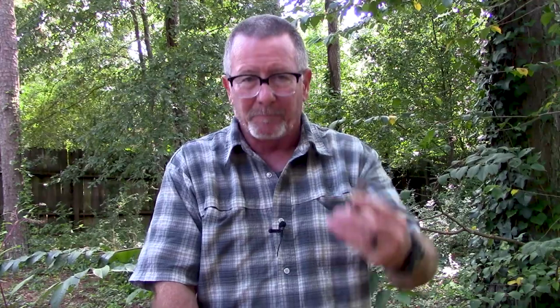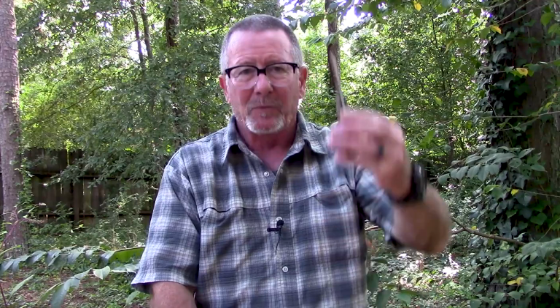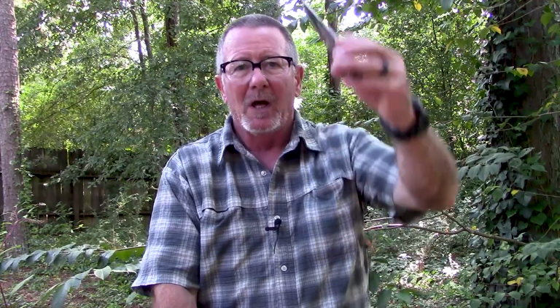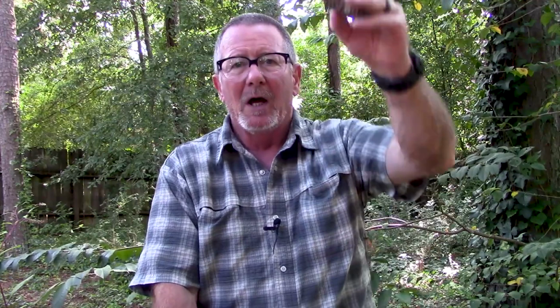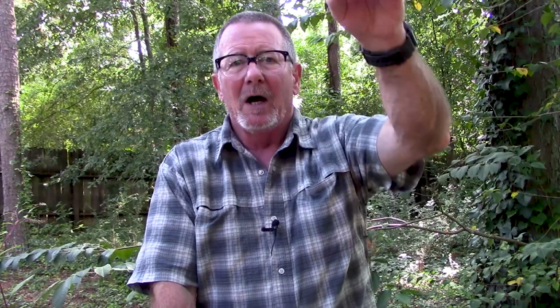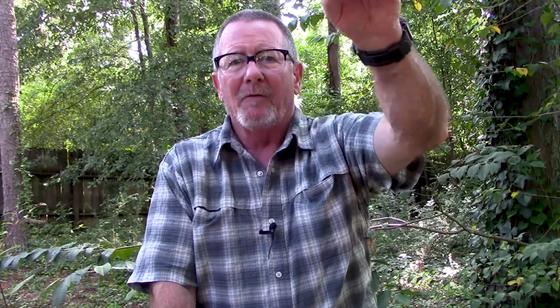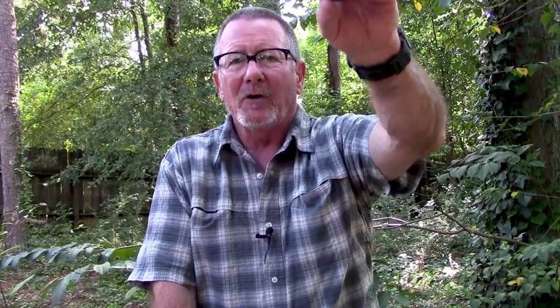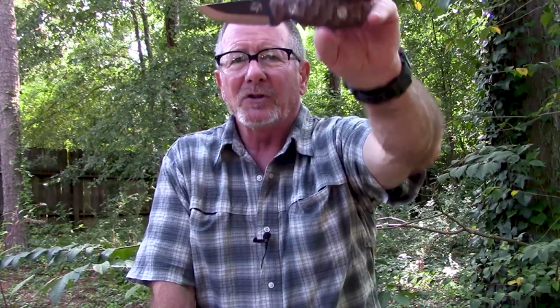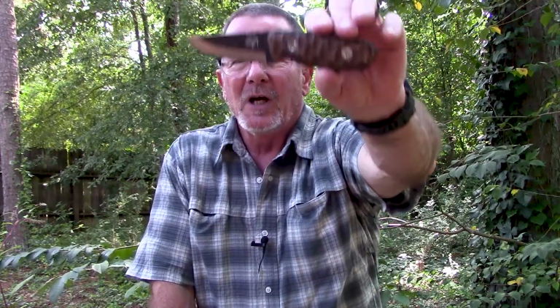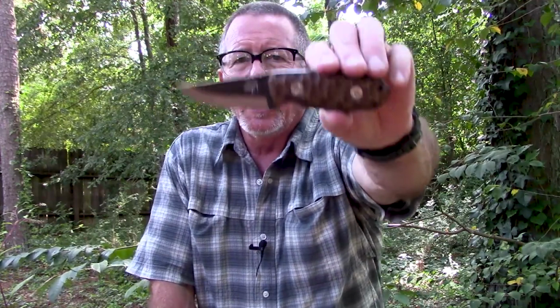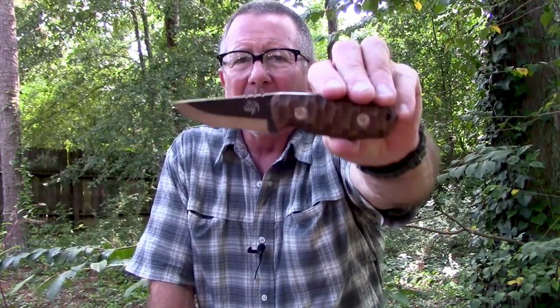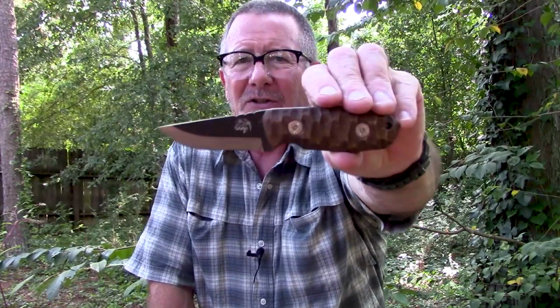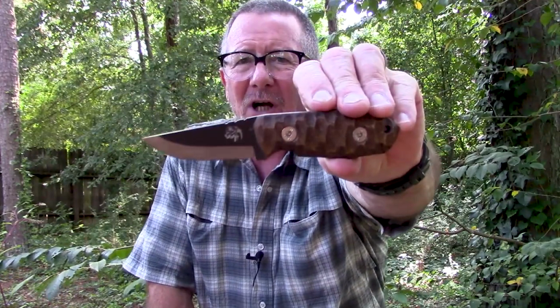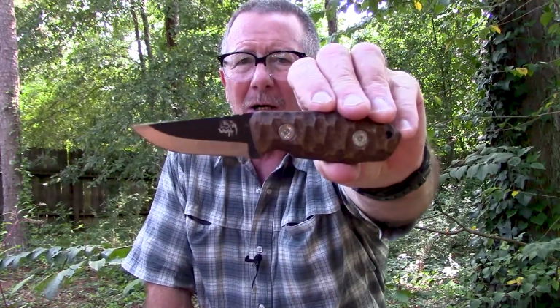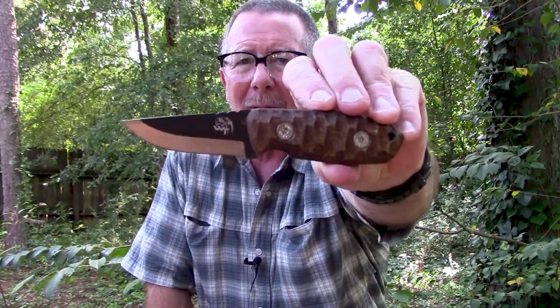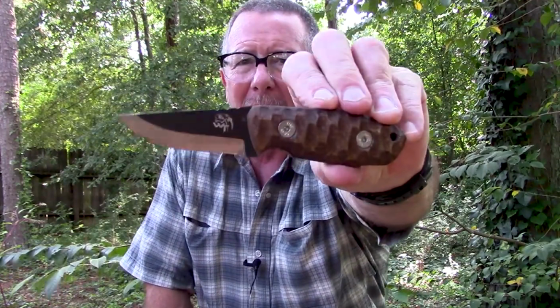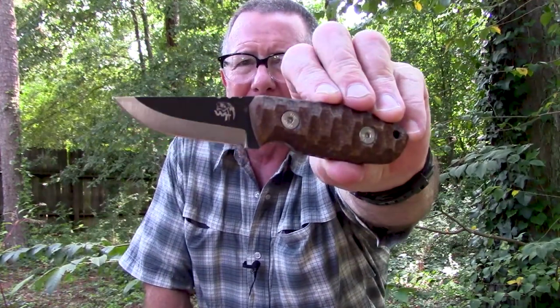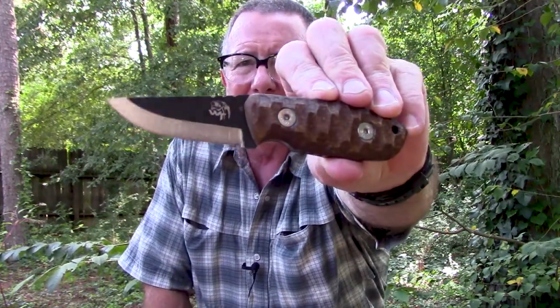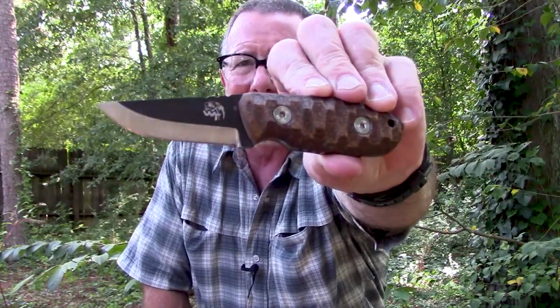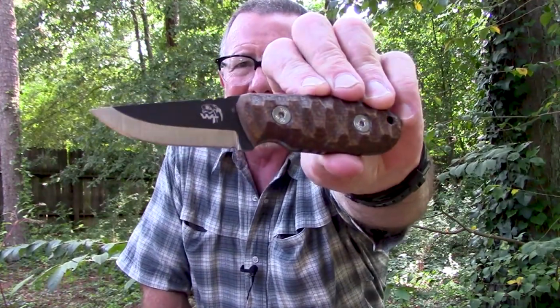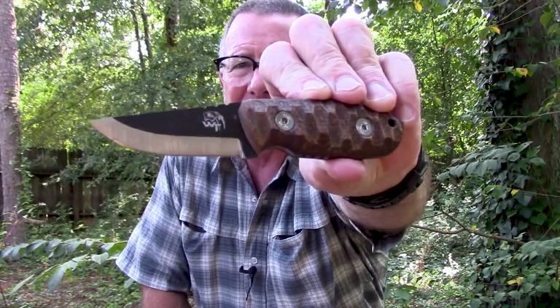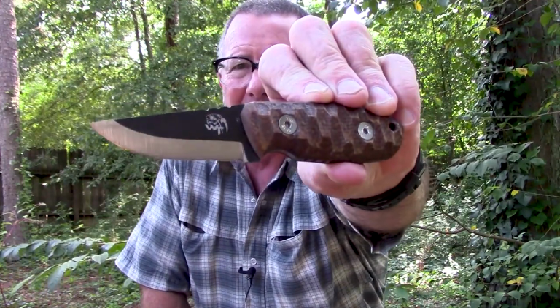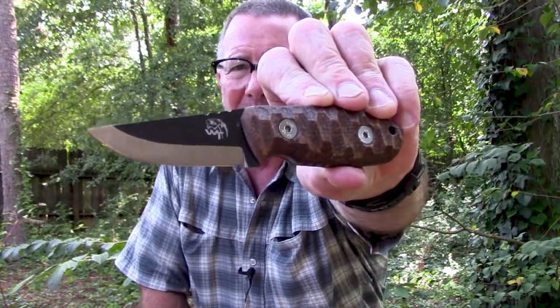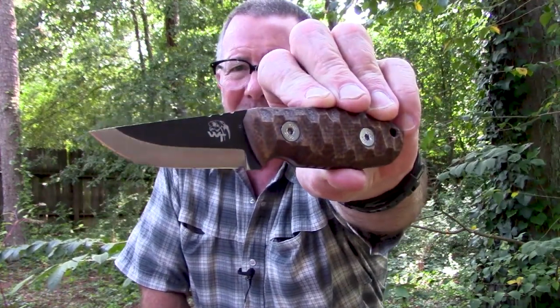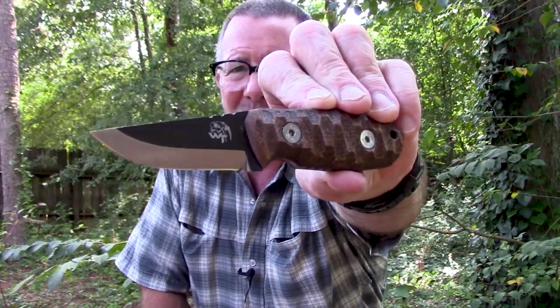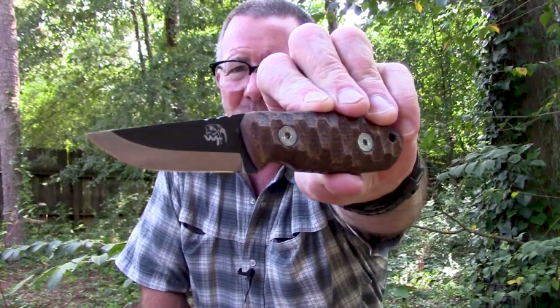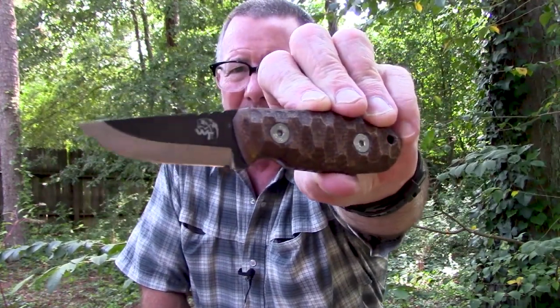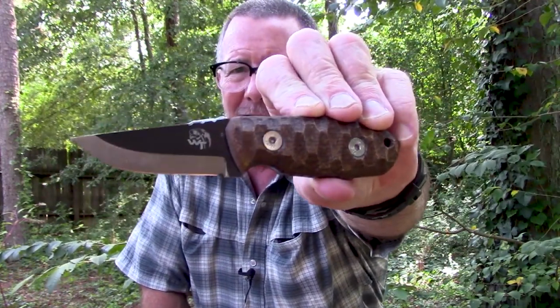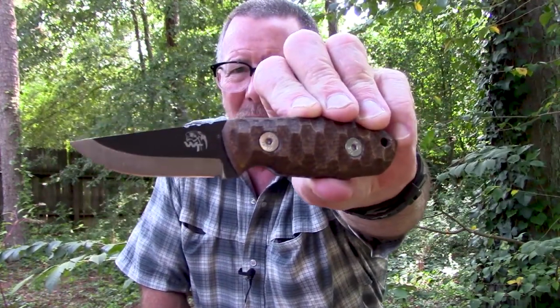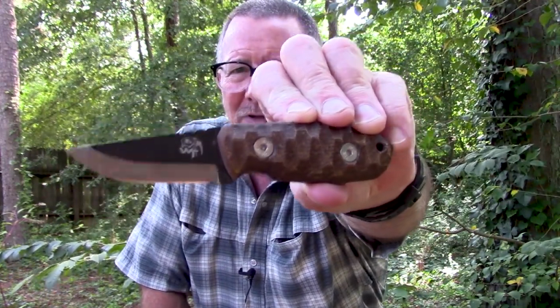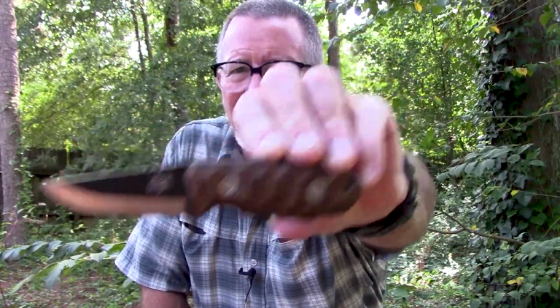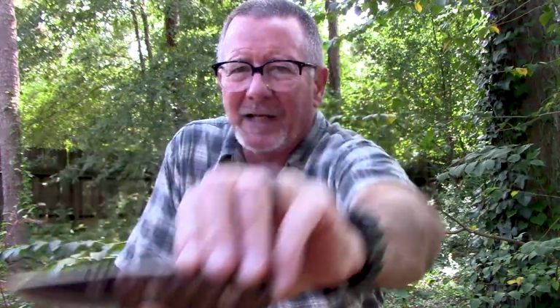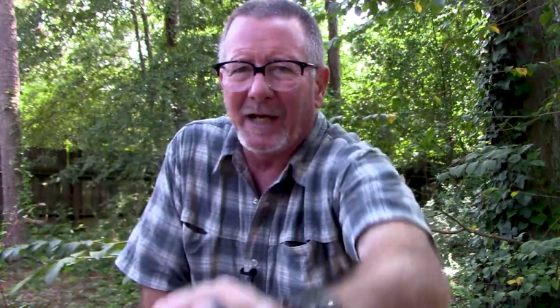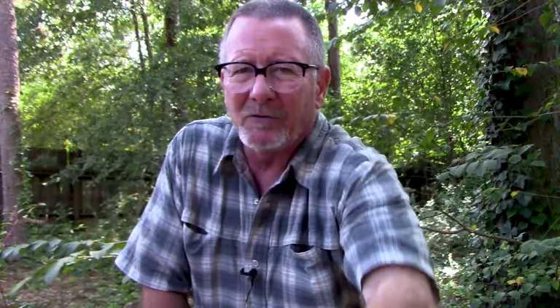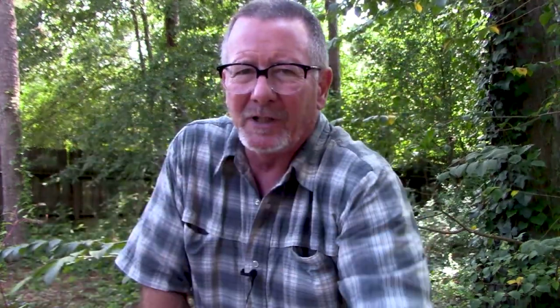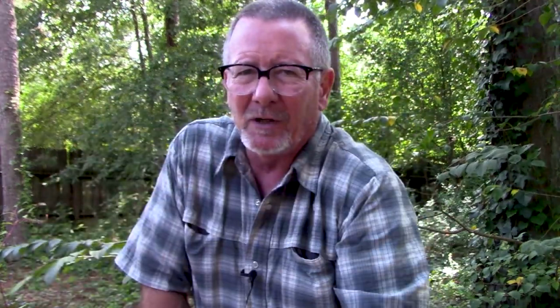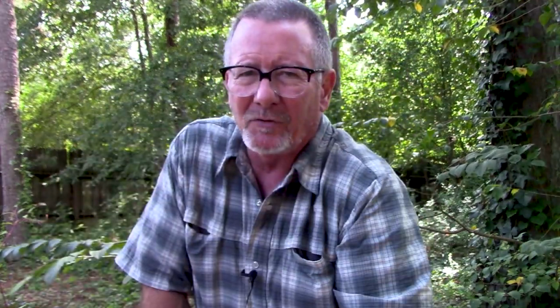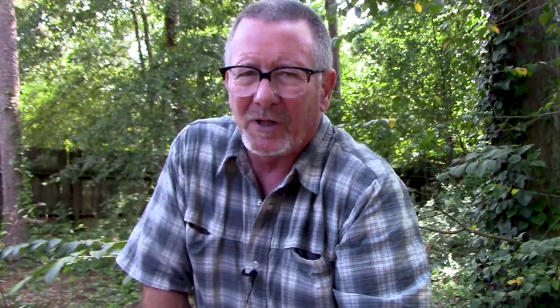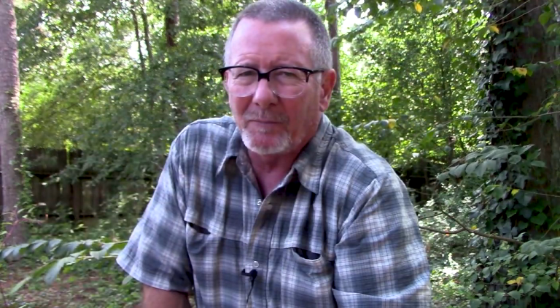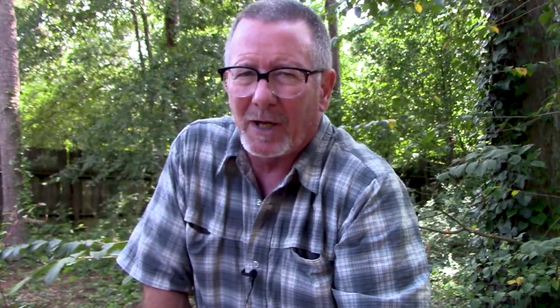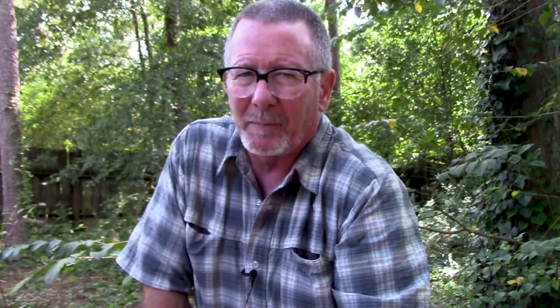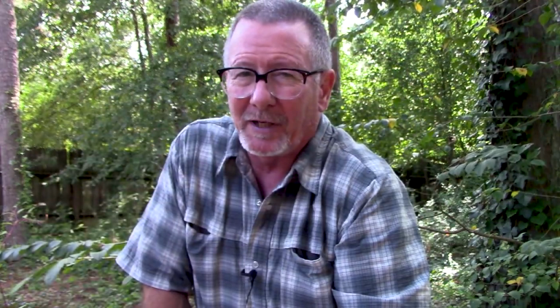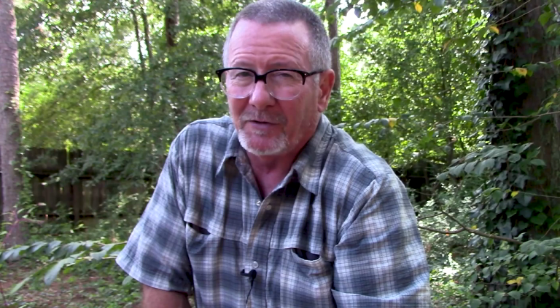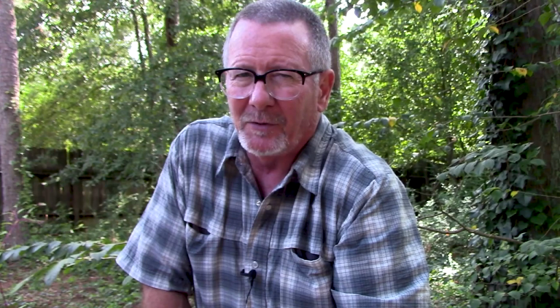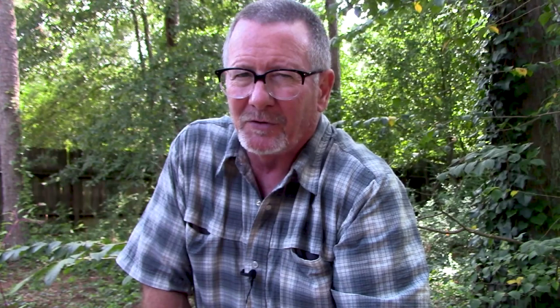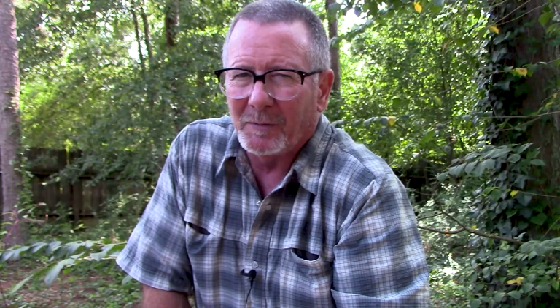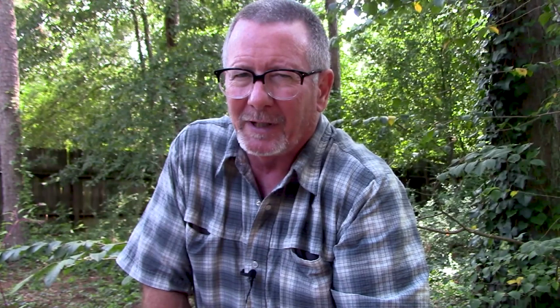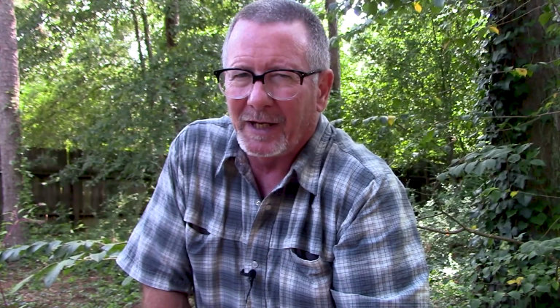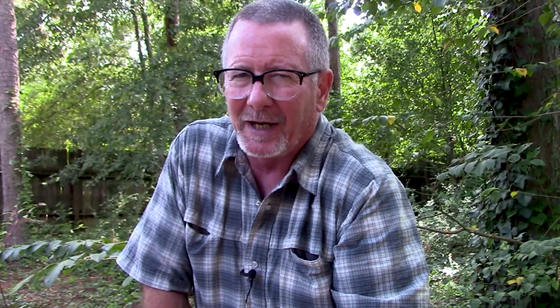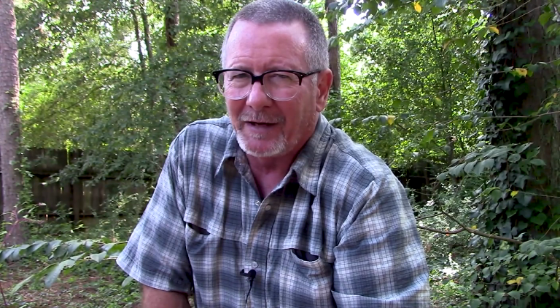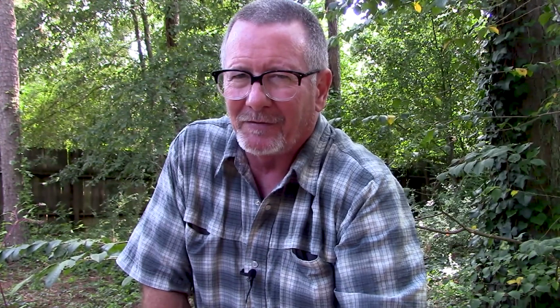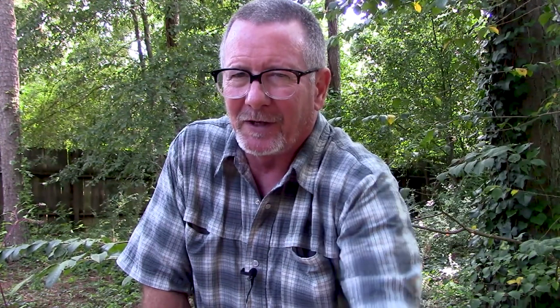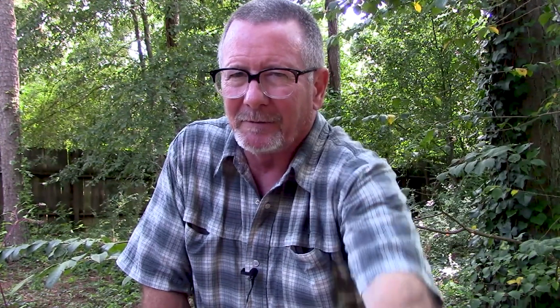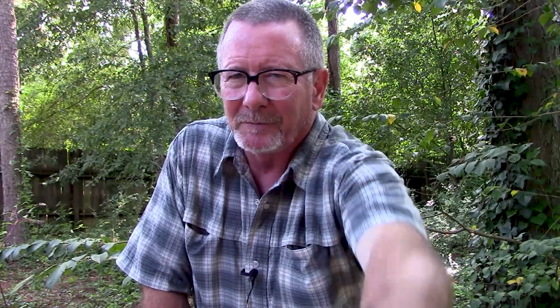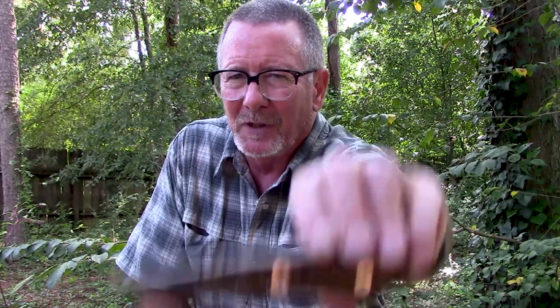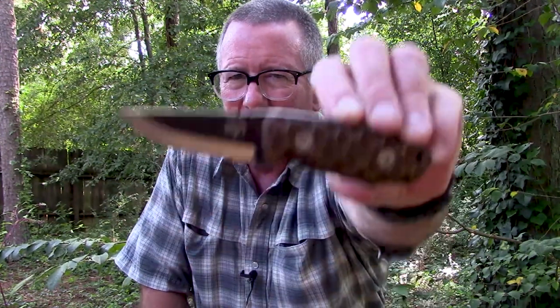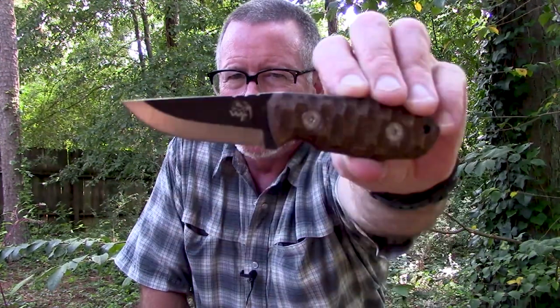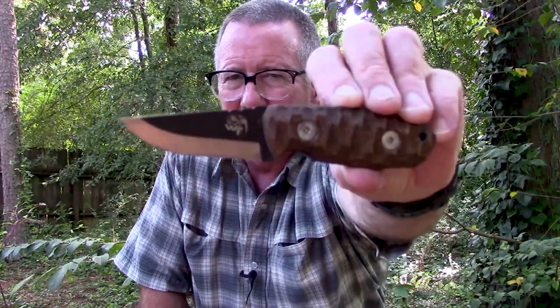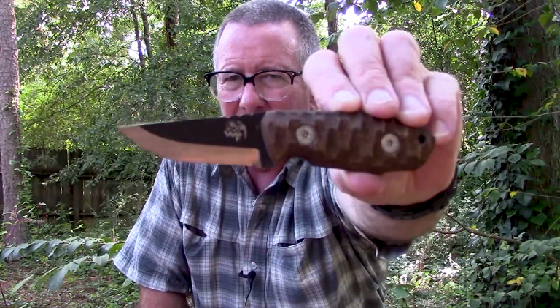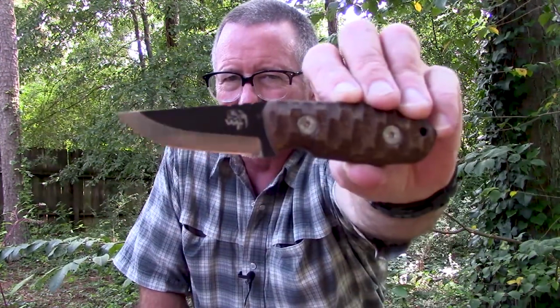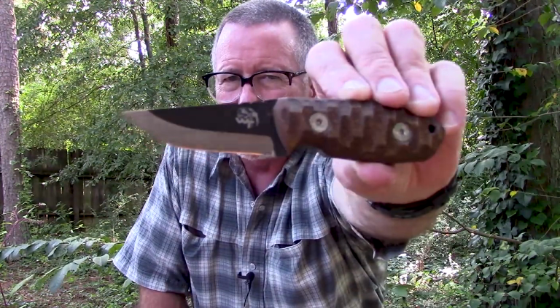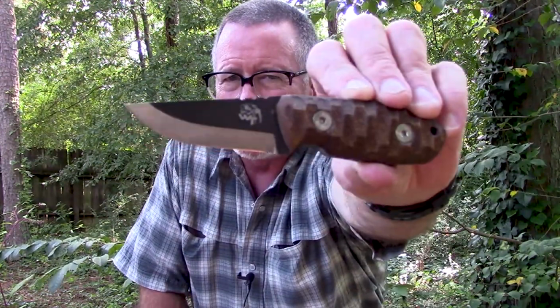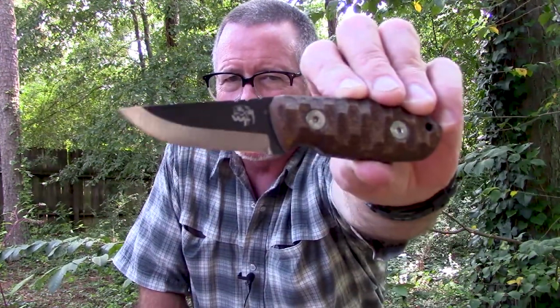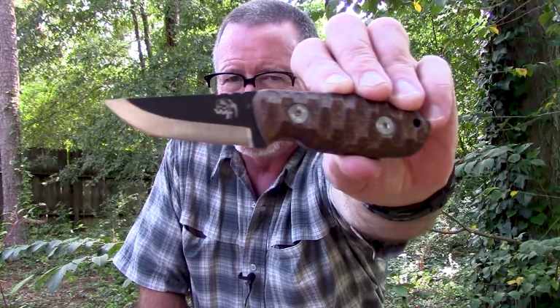They've got several different versions — this is a small fixed blade. They've got large fixed blades and folding knives, but all of them are created based on their experience and actually using knives. So first let's talk about the specs of this one, and then we'll take you down to the old stump top and get to doing some of that knife stuff. Here we go.